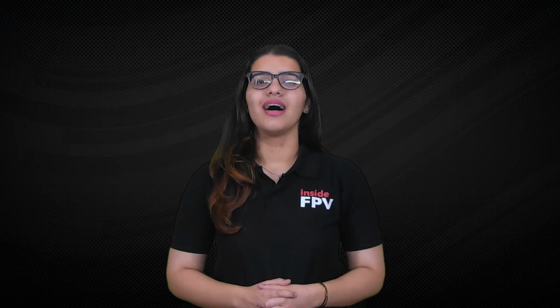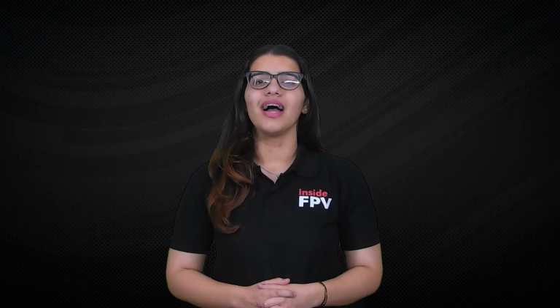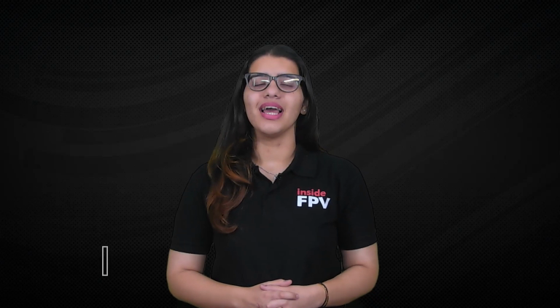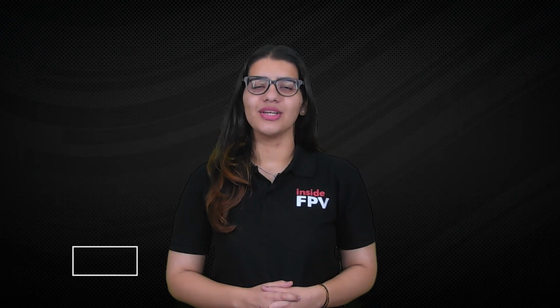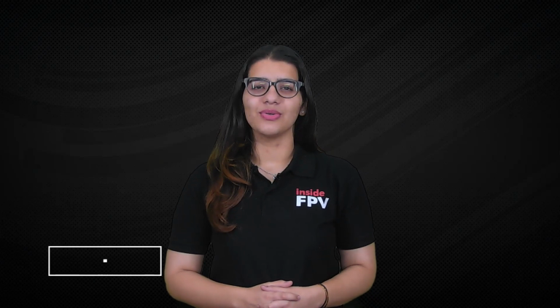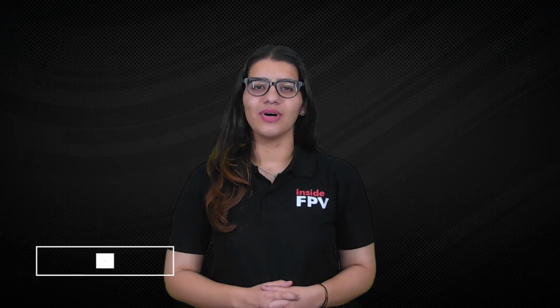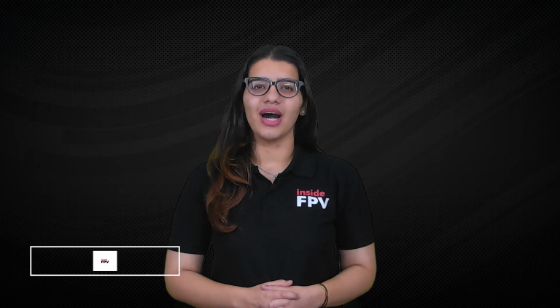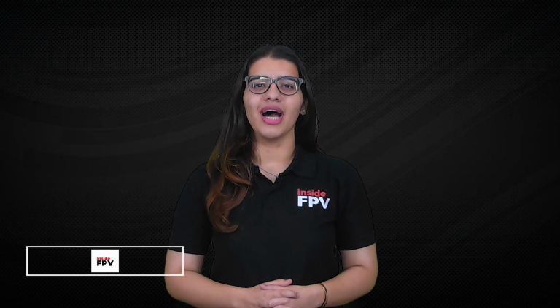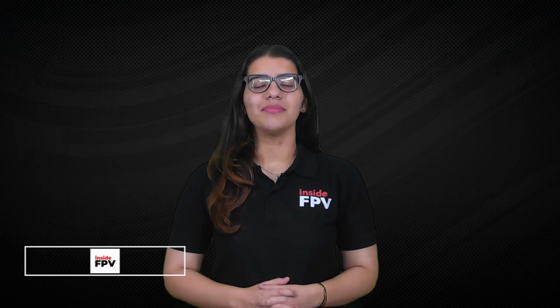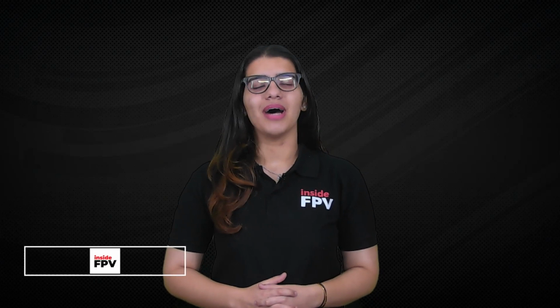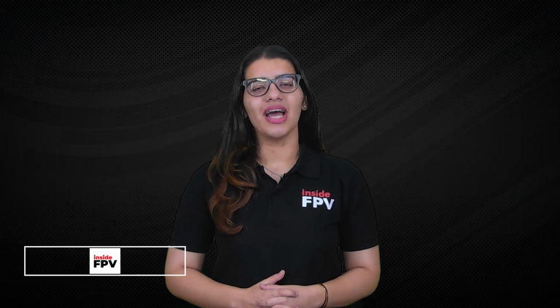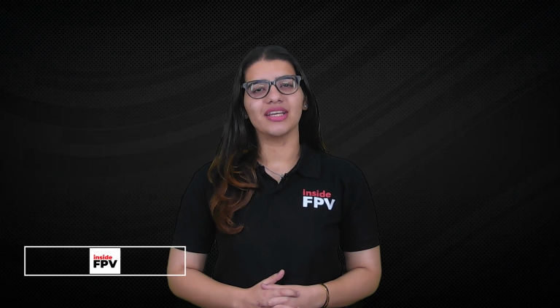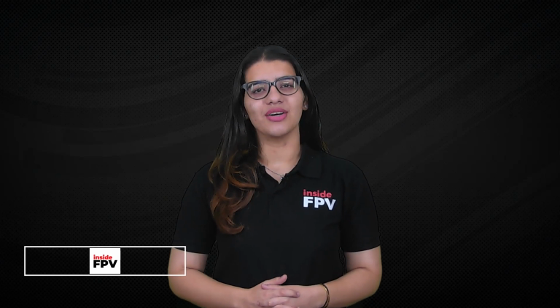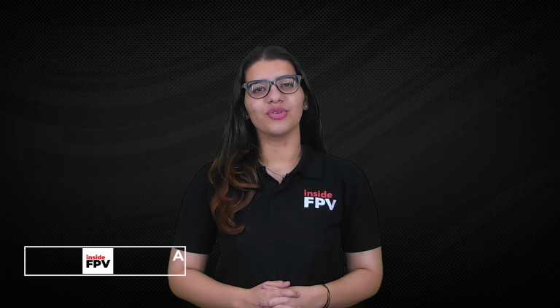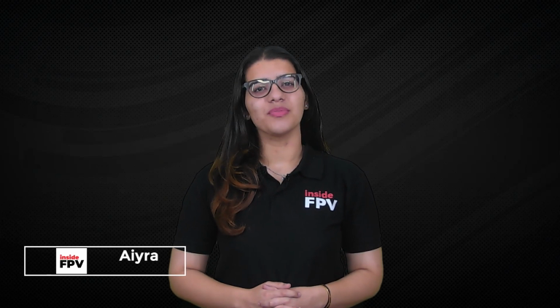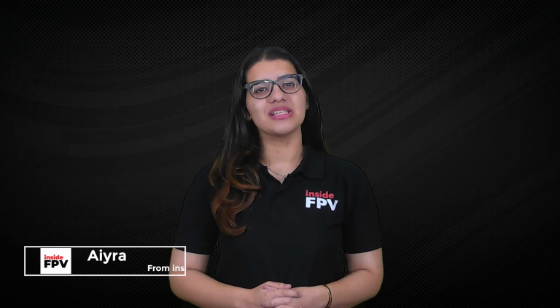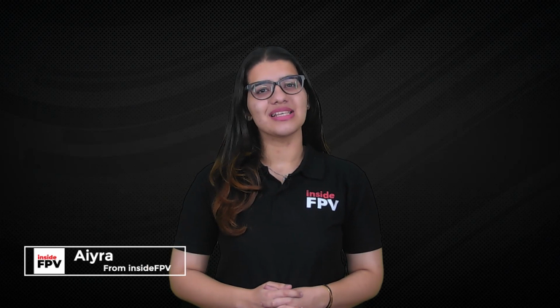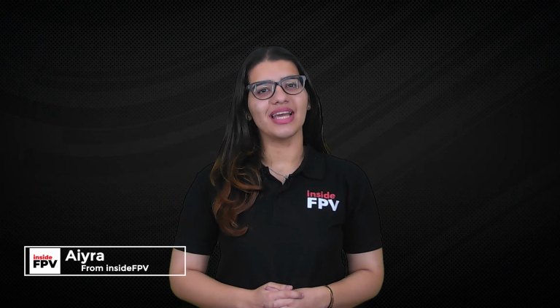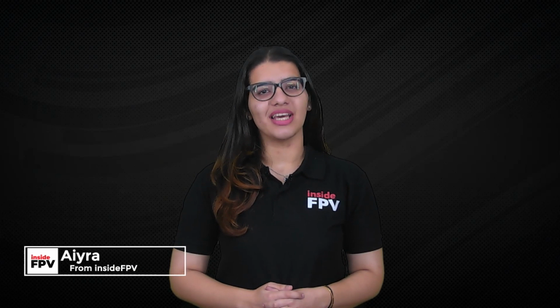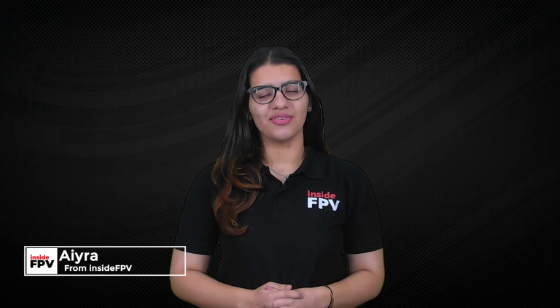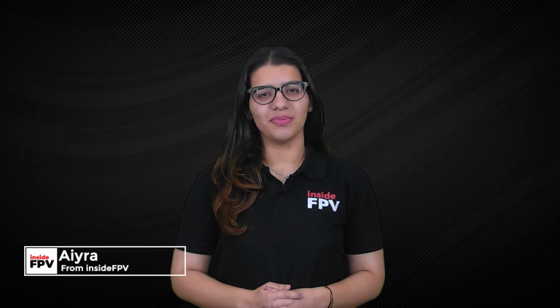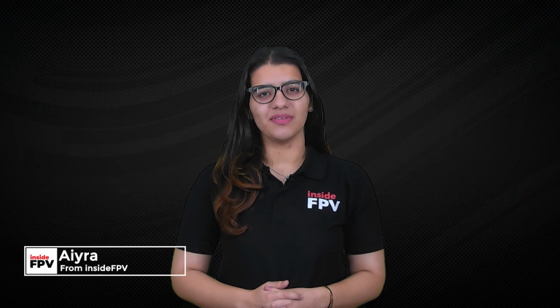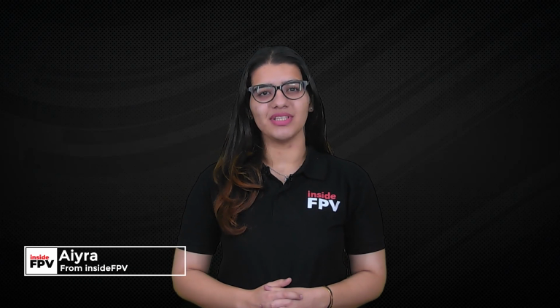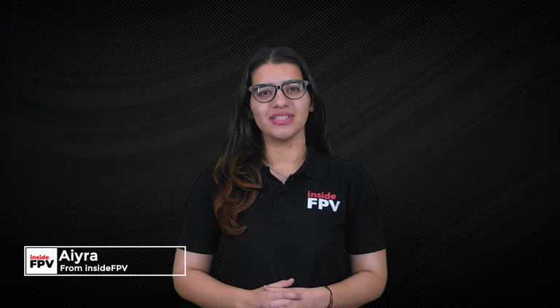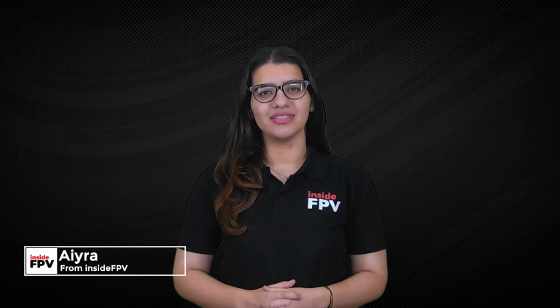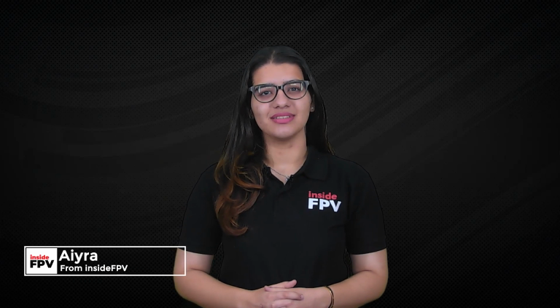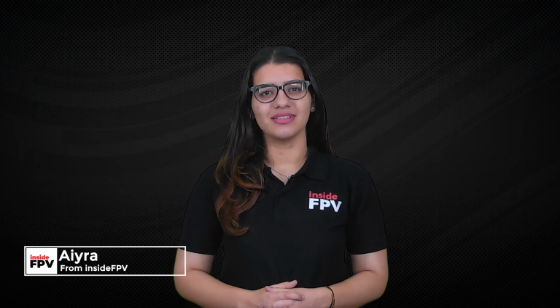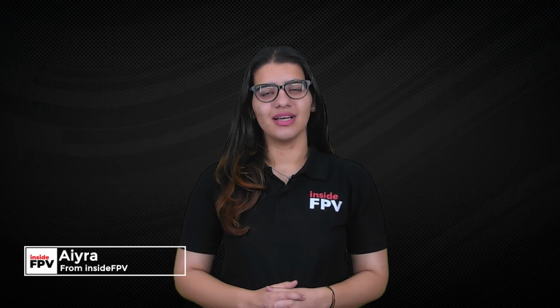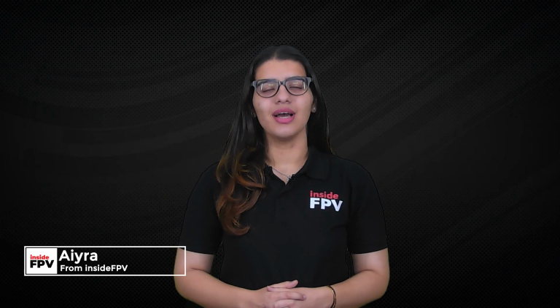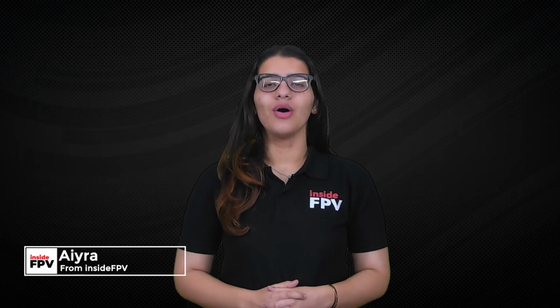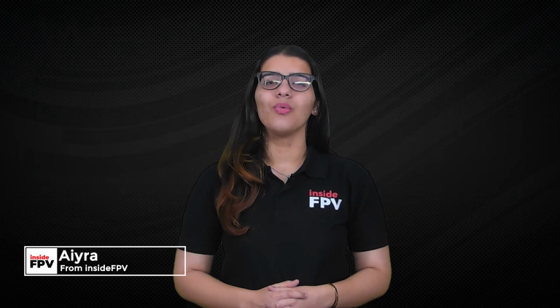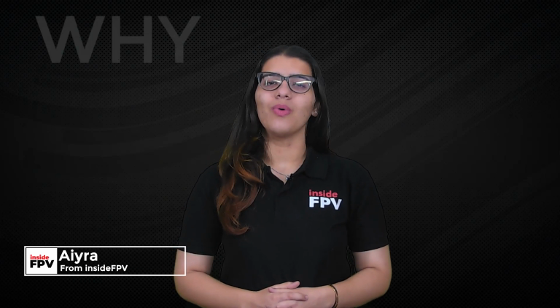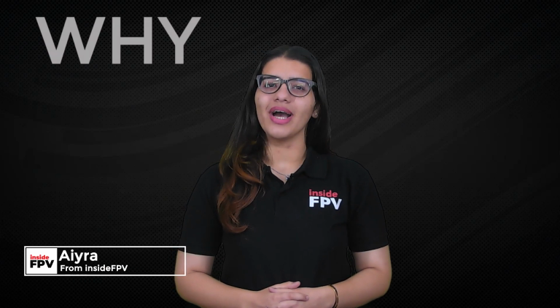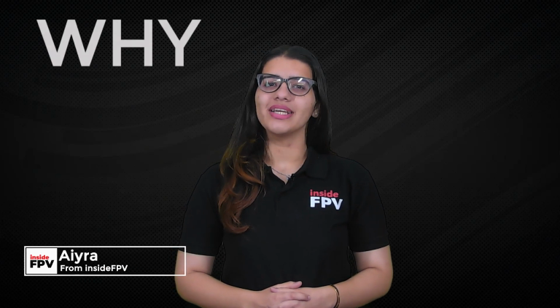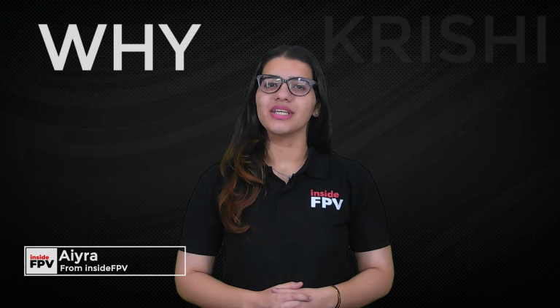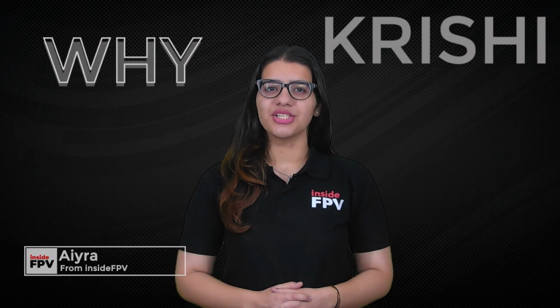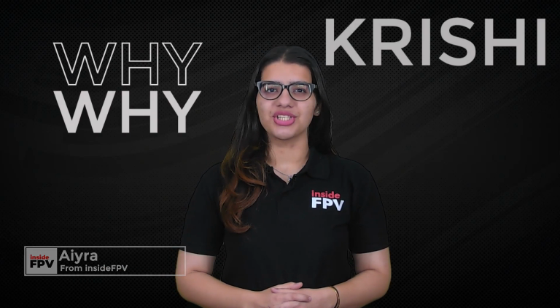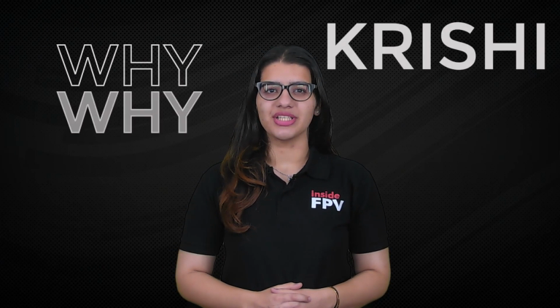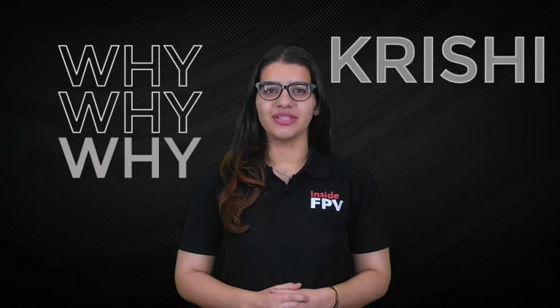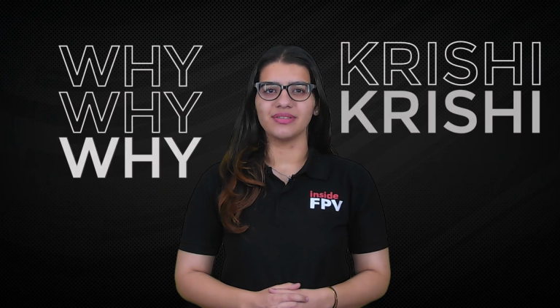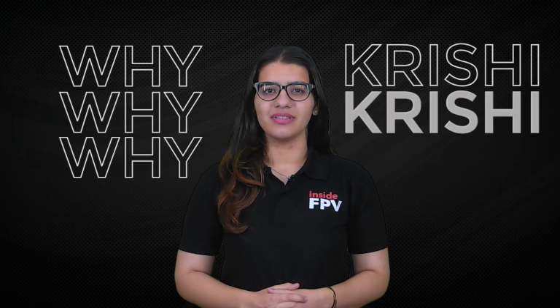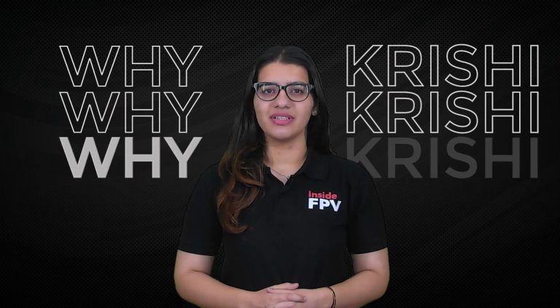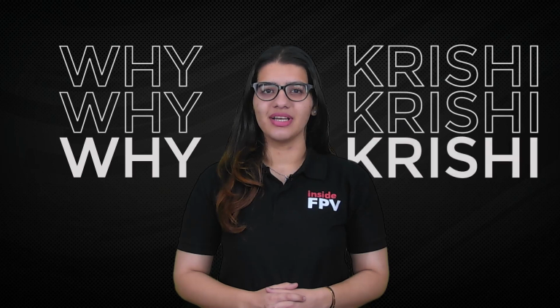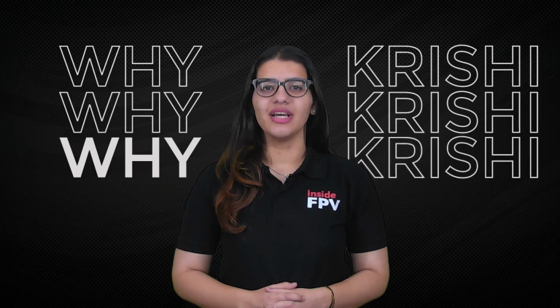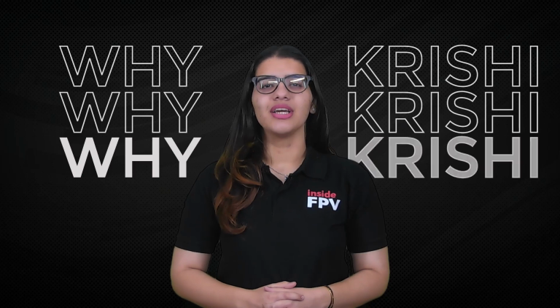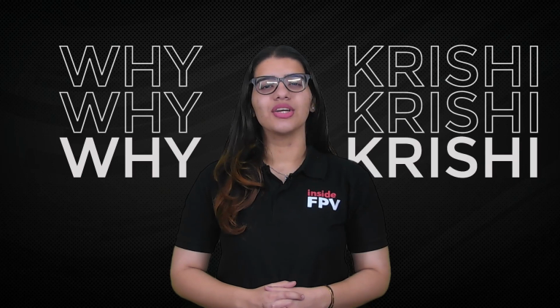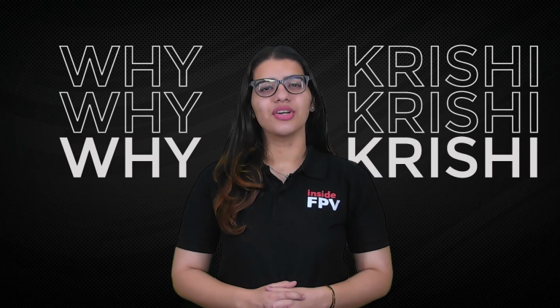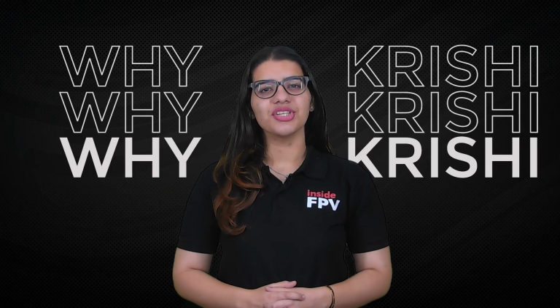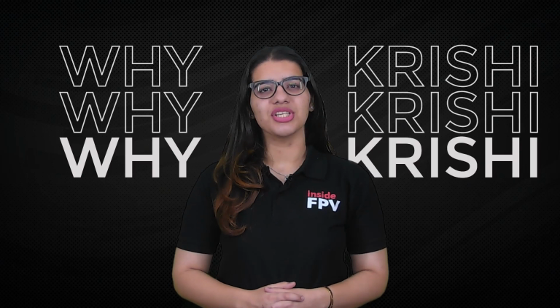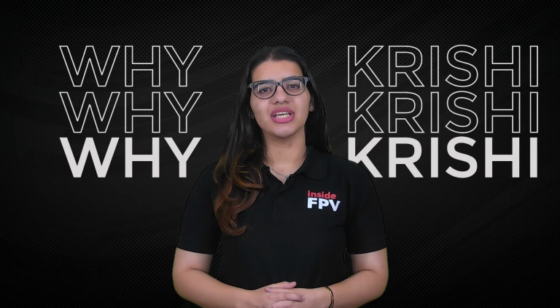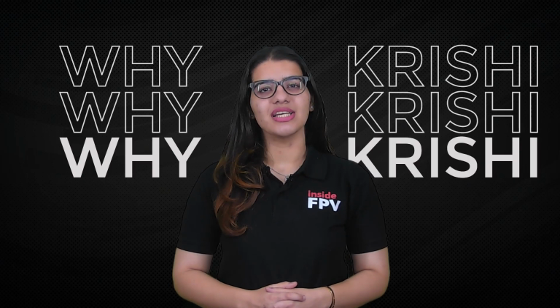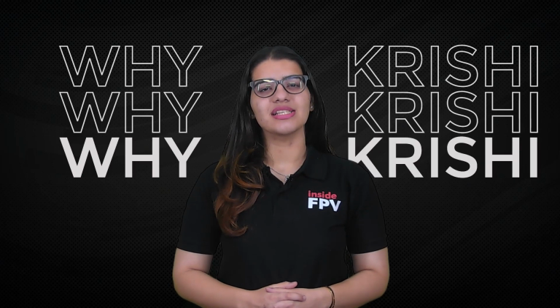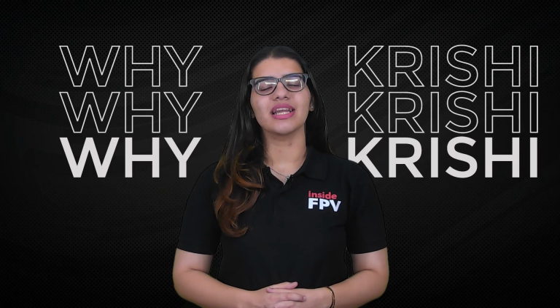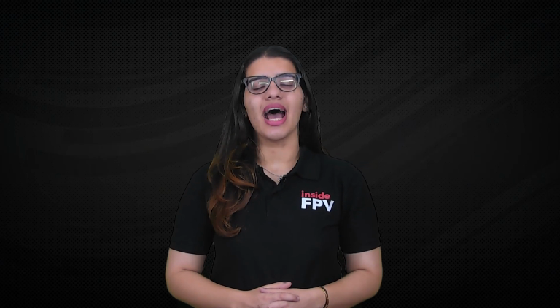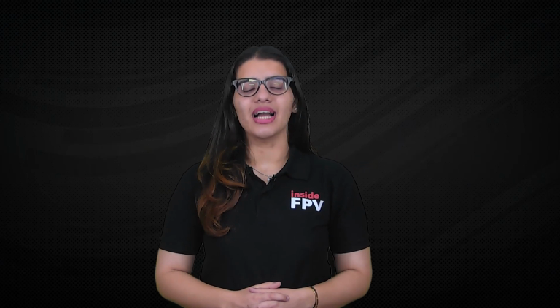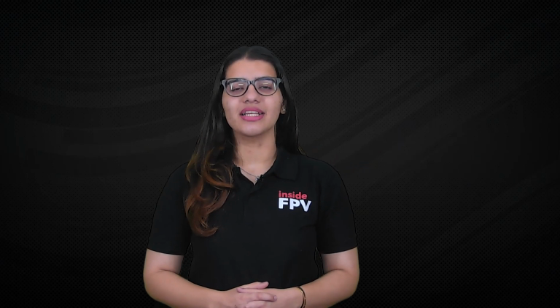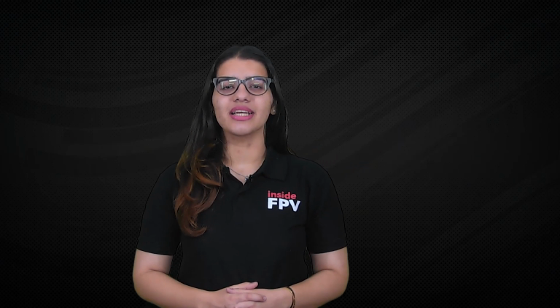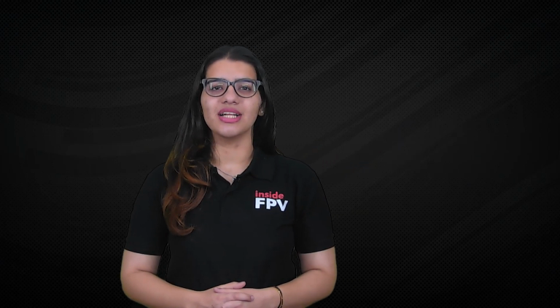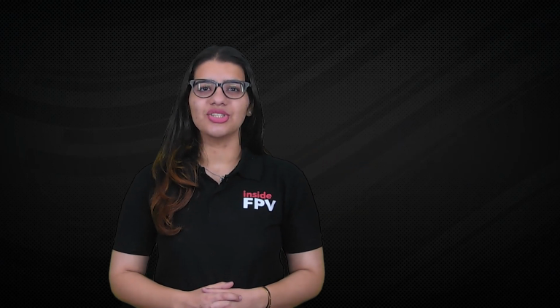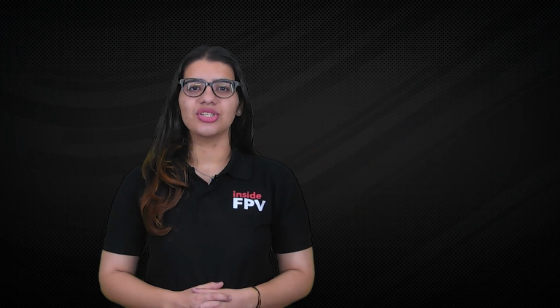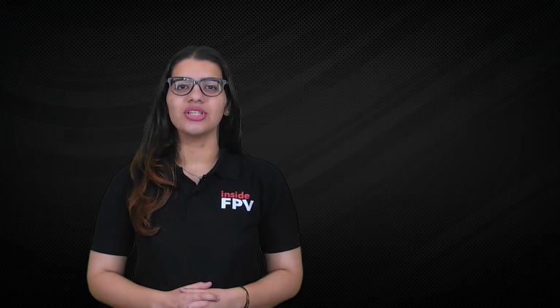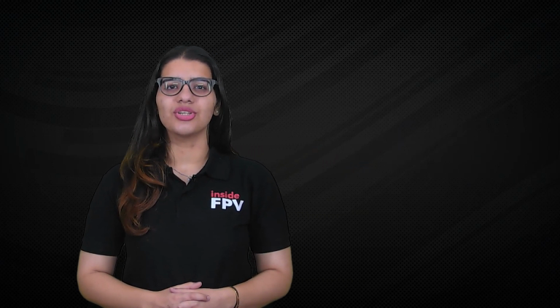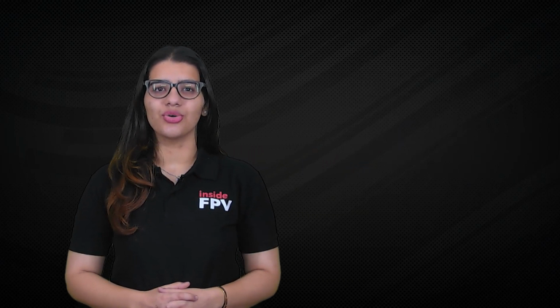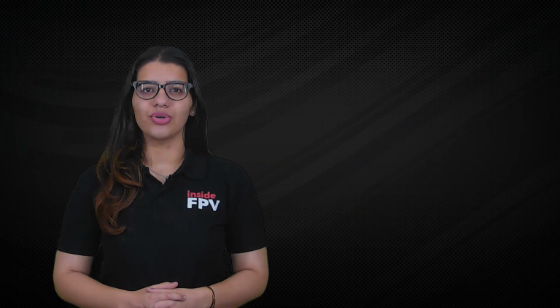Hello, I'm Ira from Inside FPV. Why Krishi? Krishi is an agricultural drone.